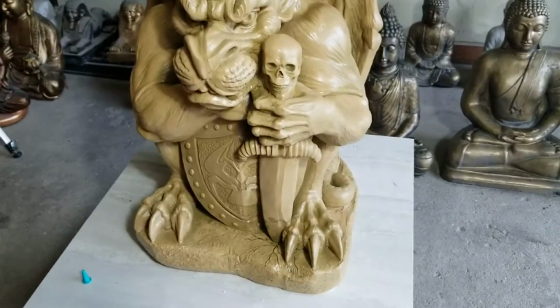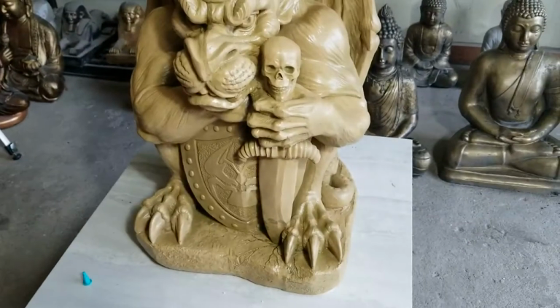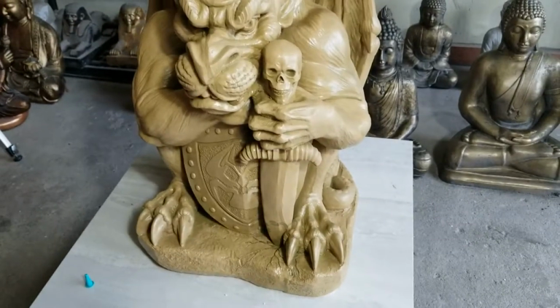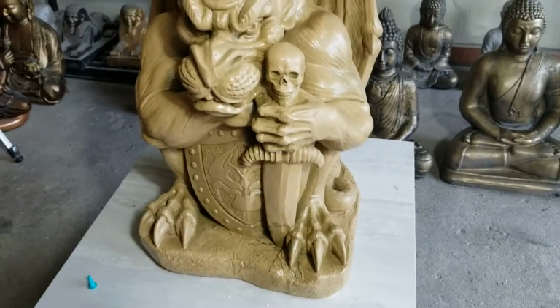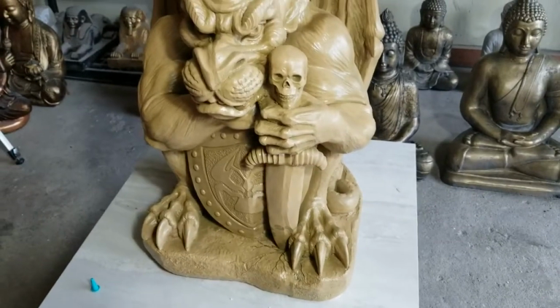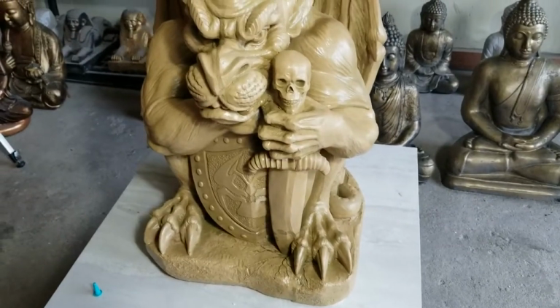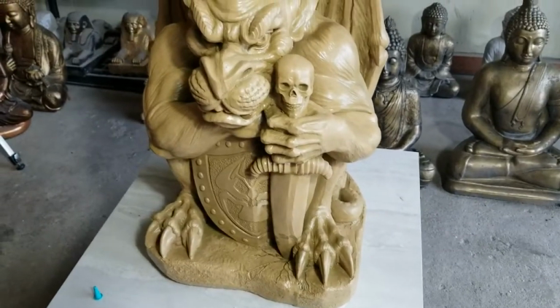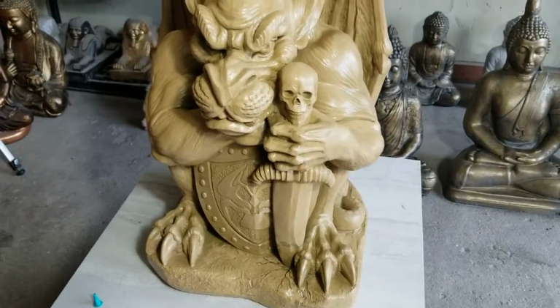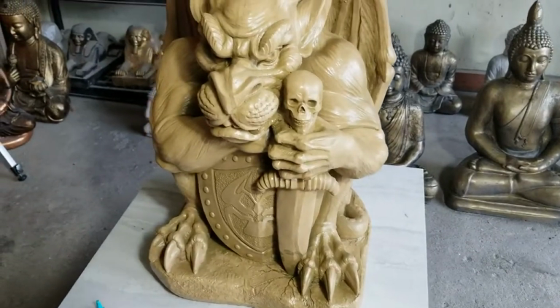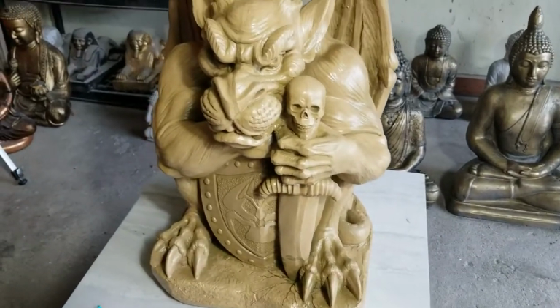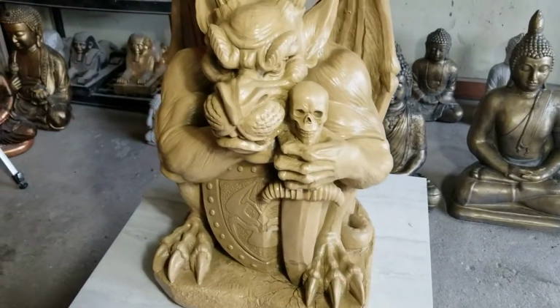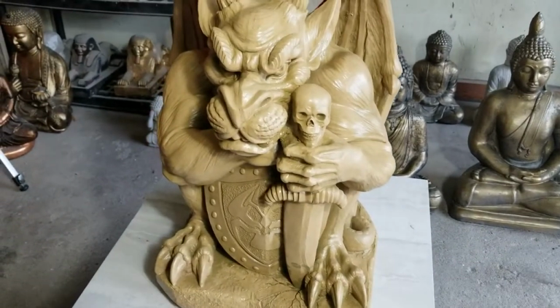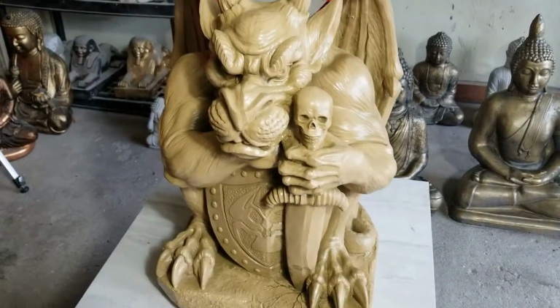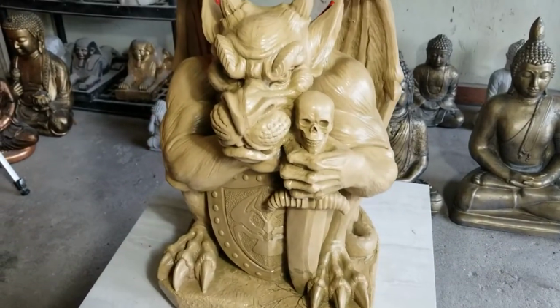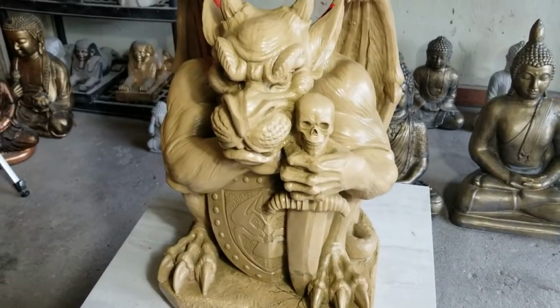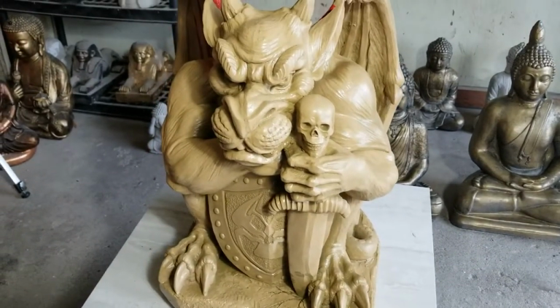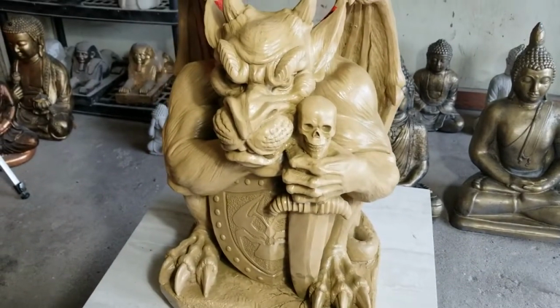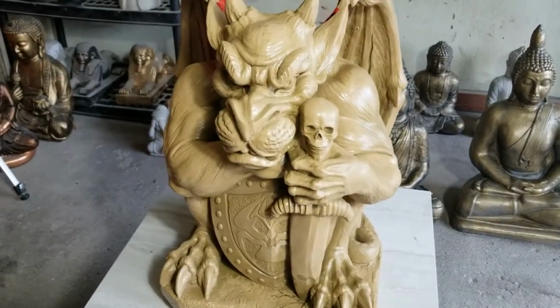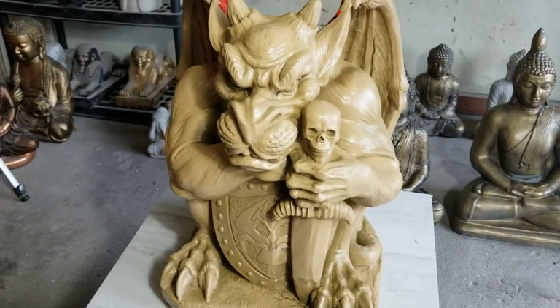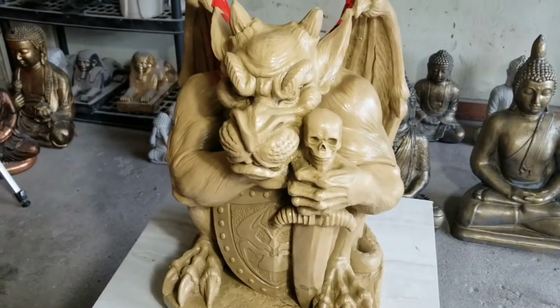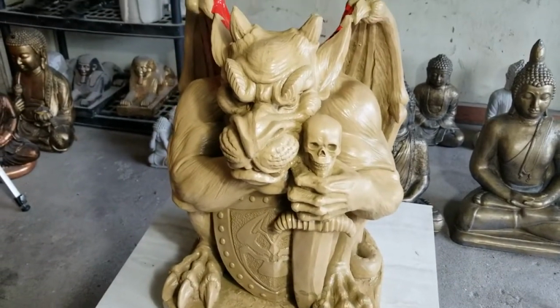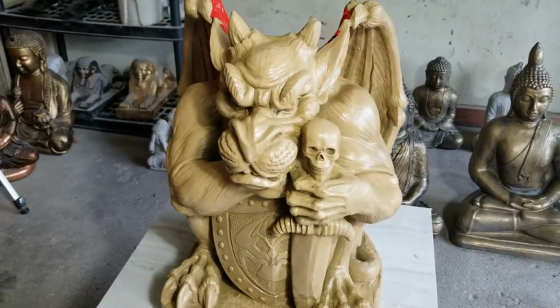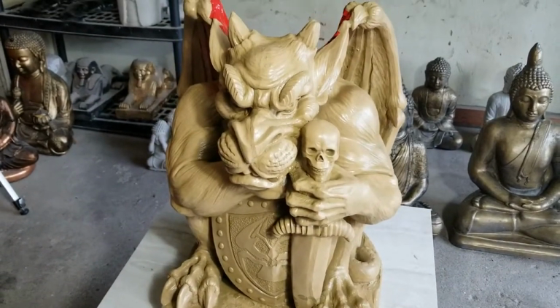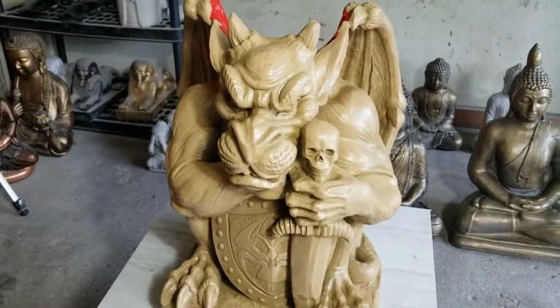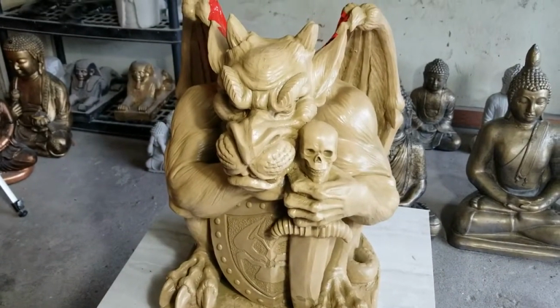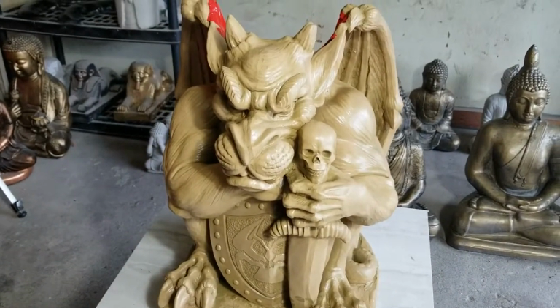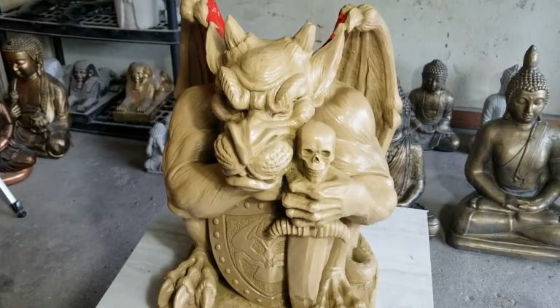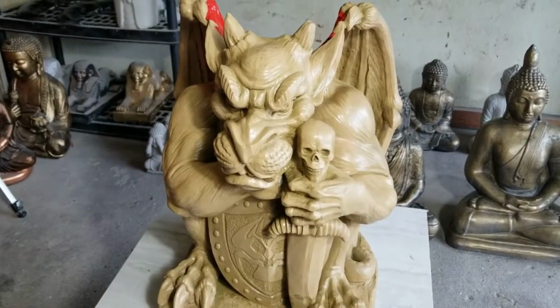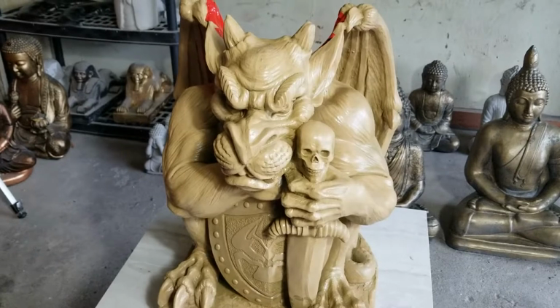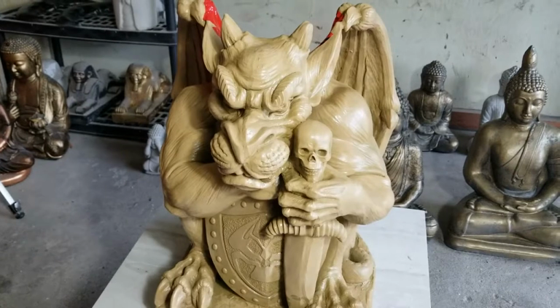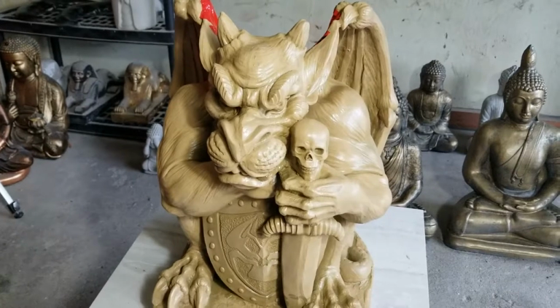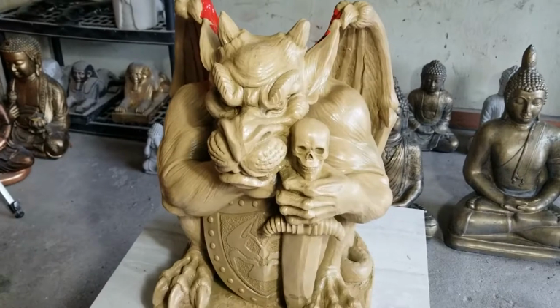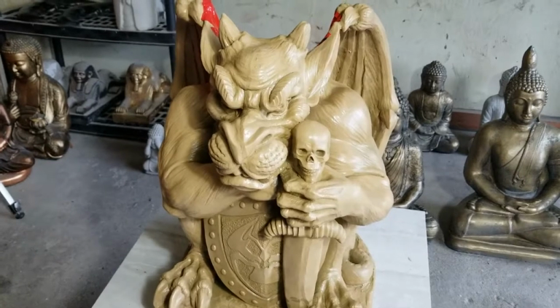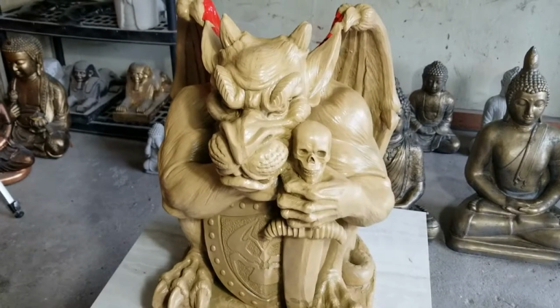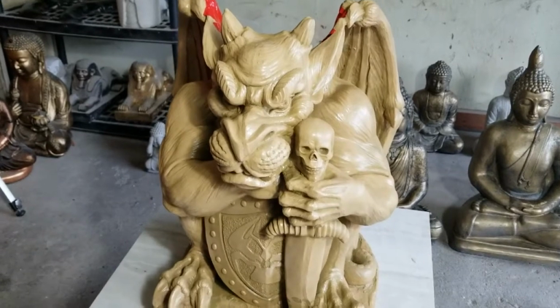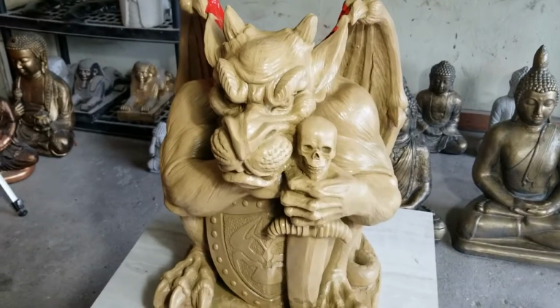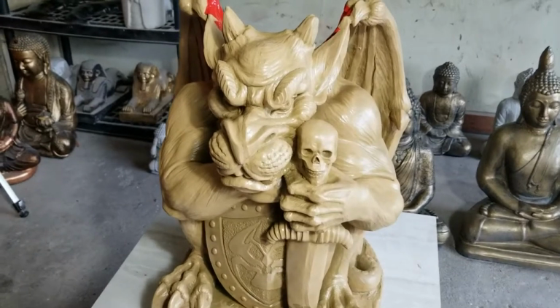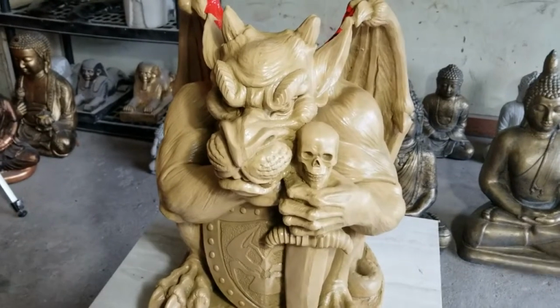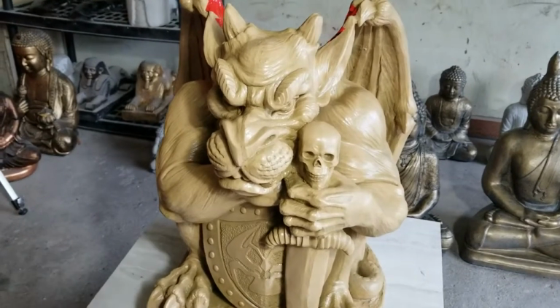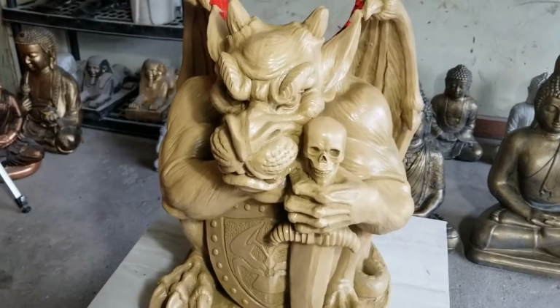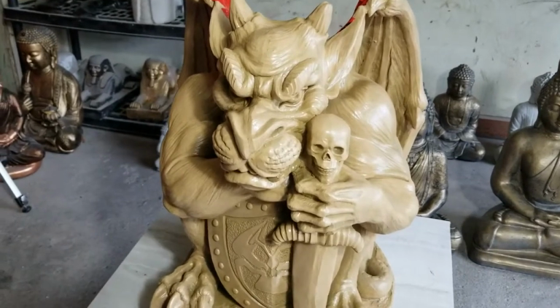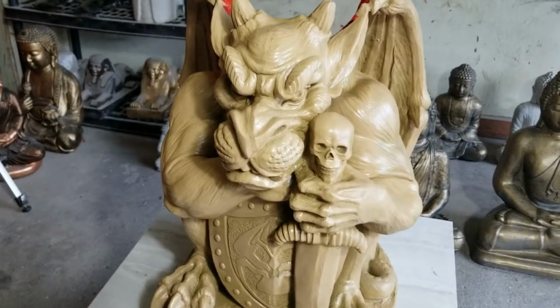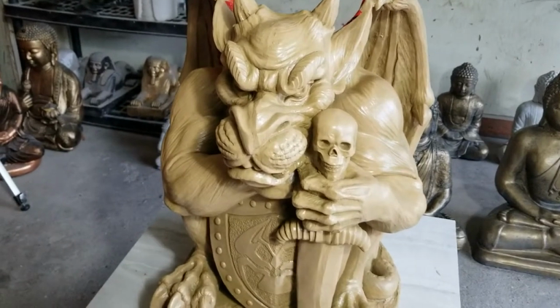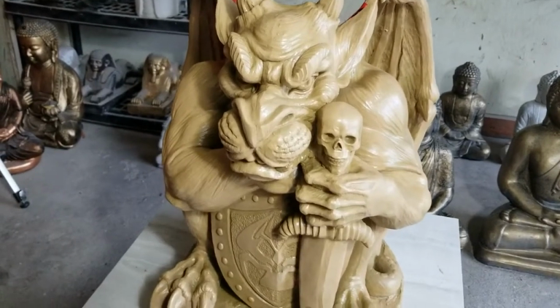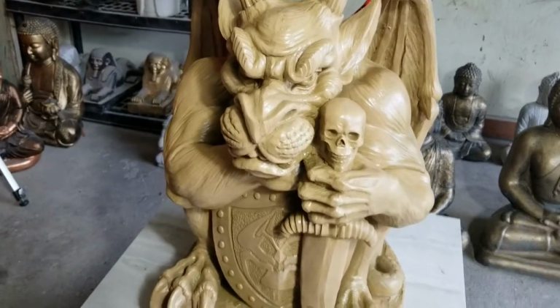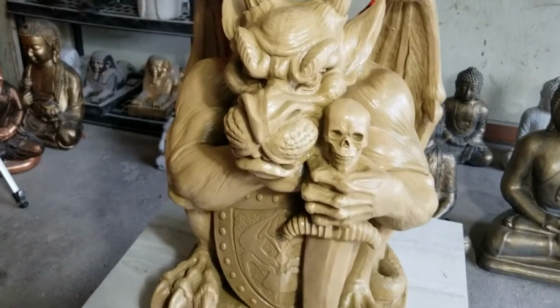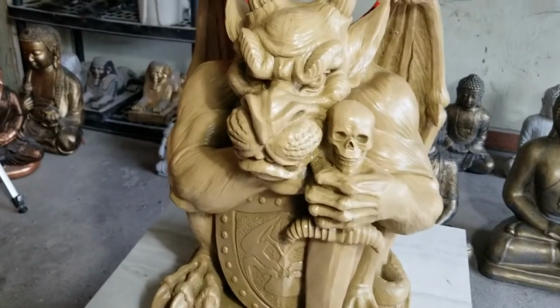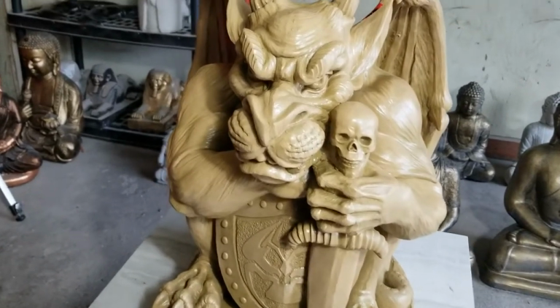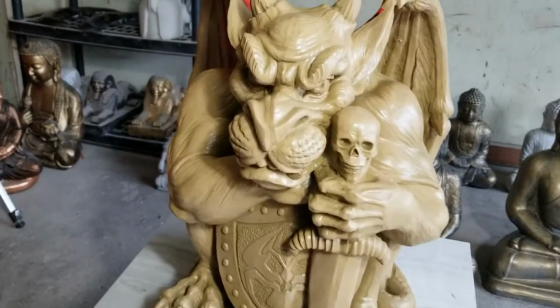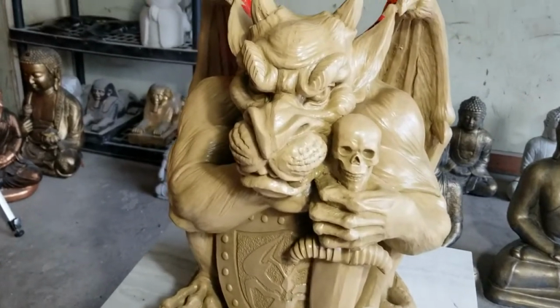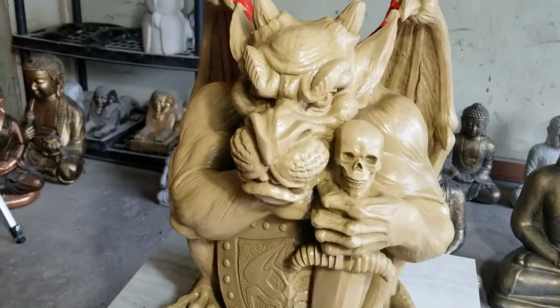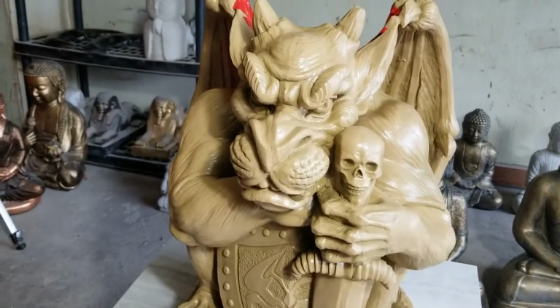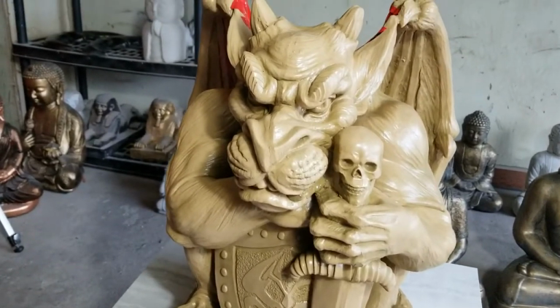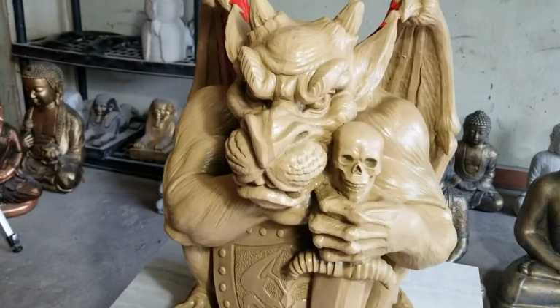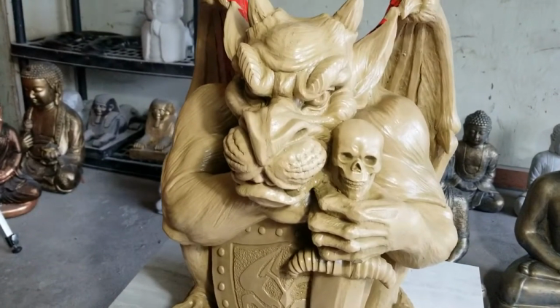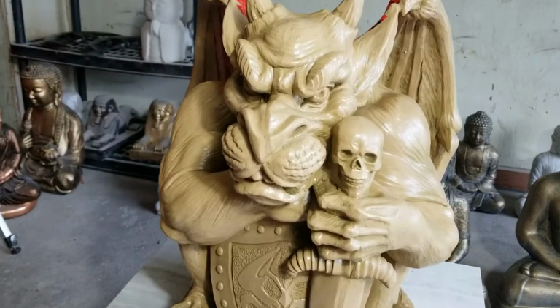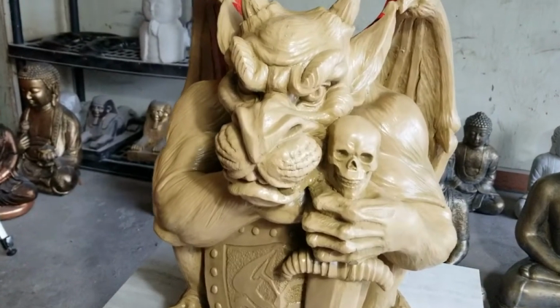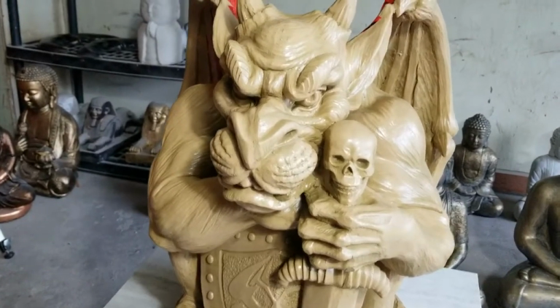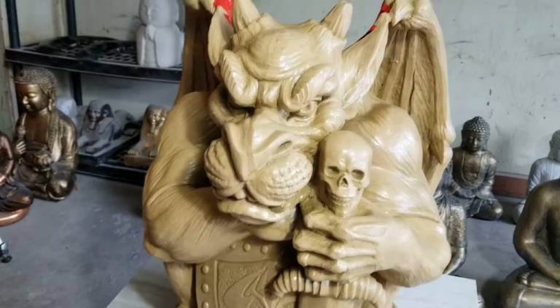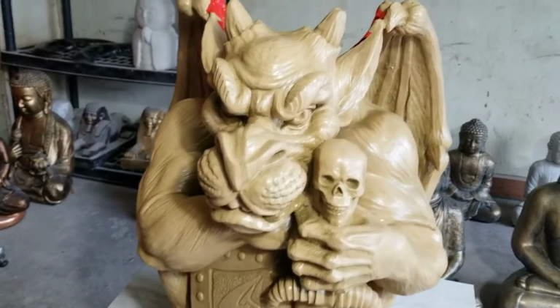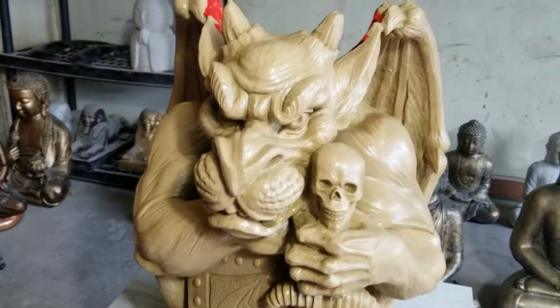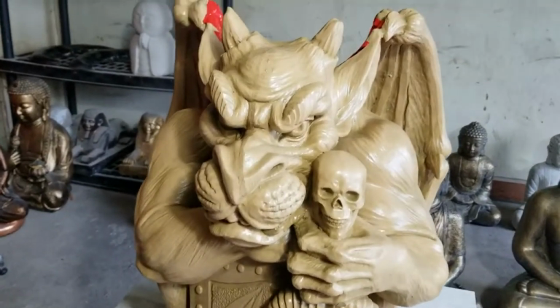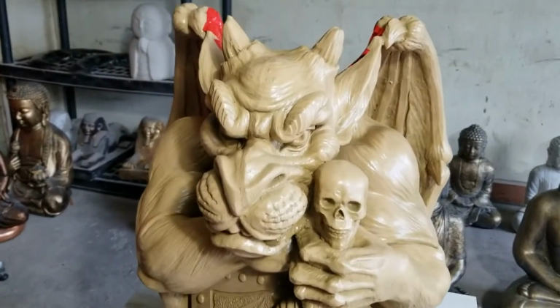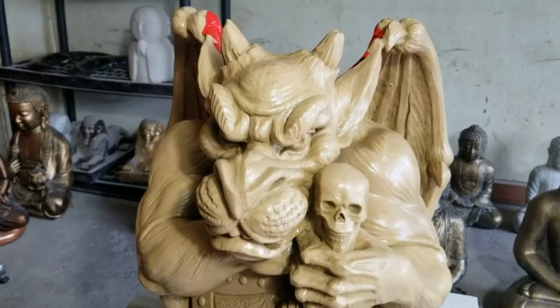This guy's going to be pretty big — he's going to be about two bags of concrete, probably about a hundred pounds, and I'm hoping I can sell them for about $150.